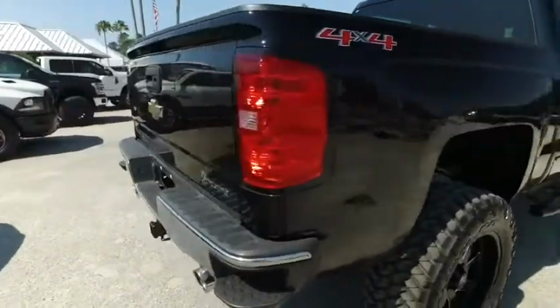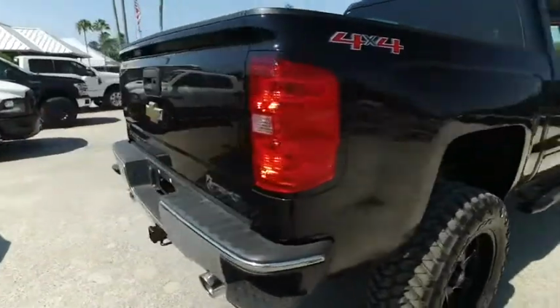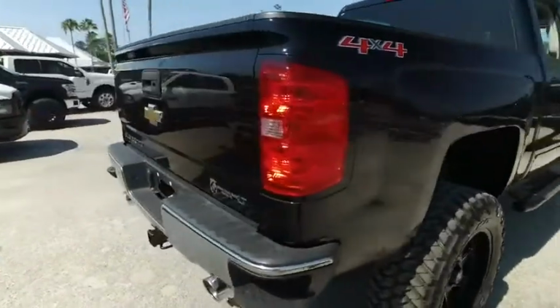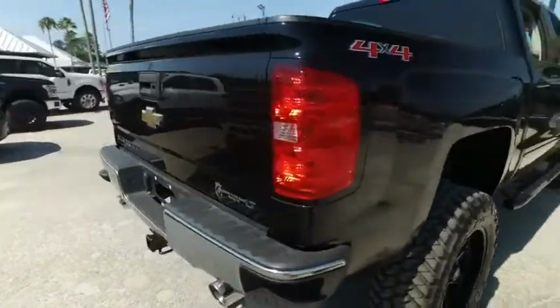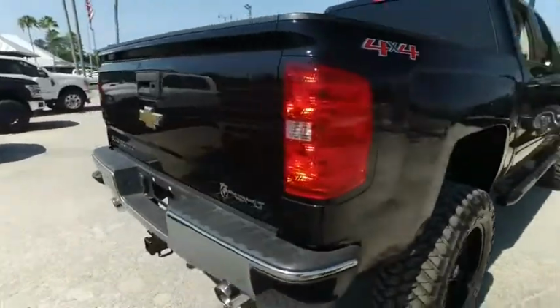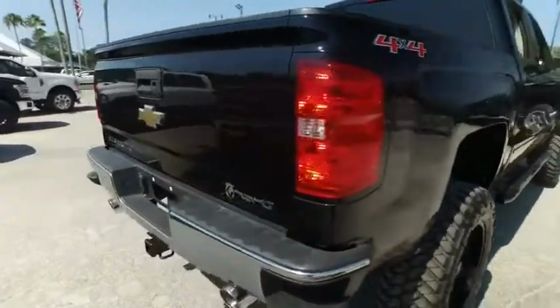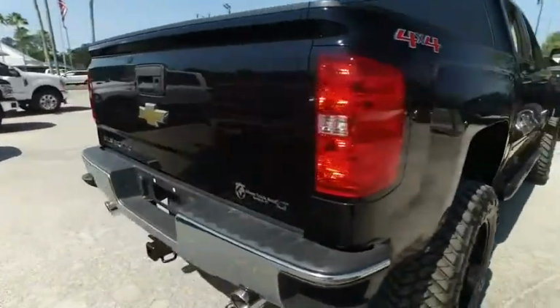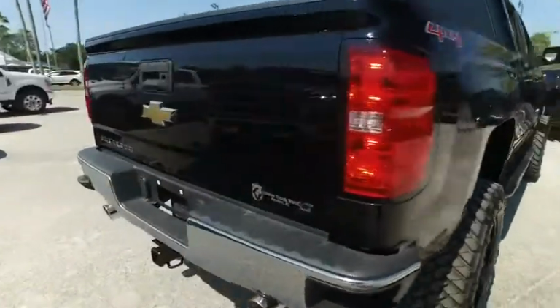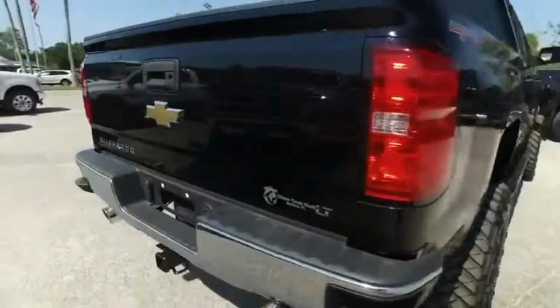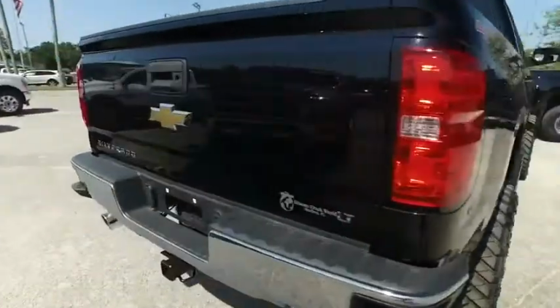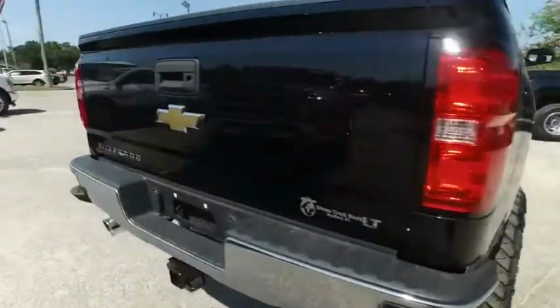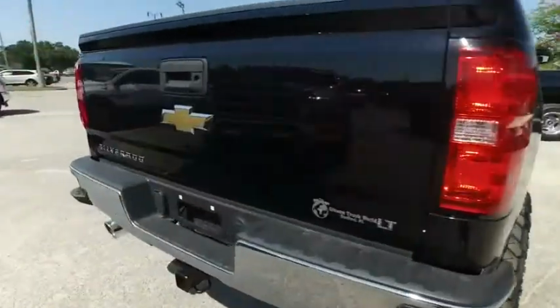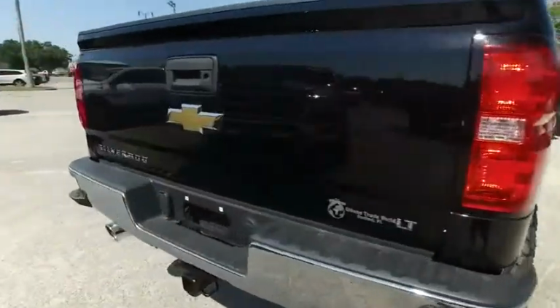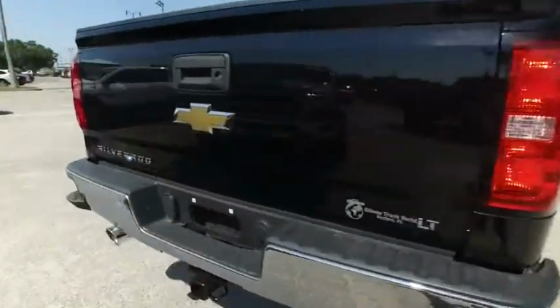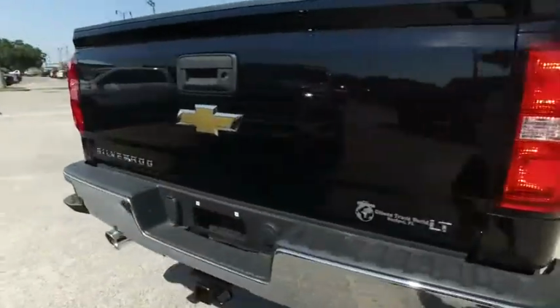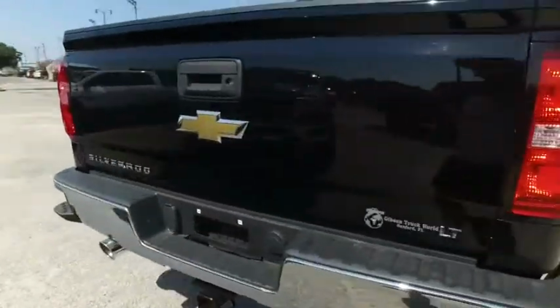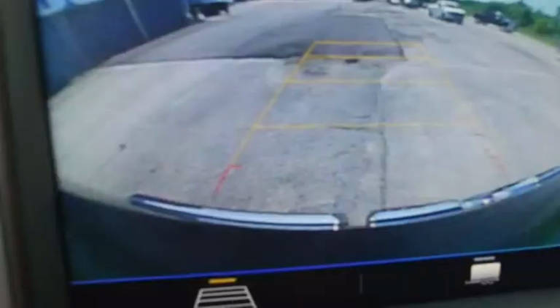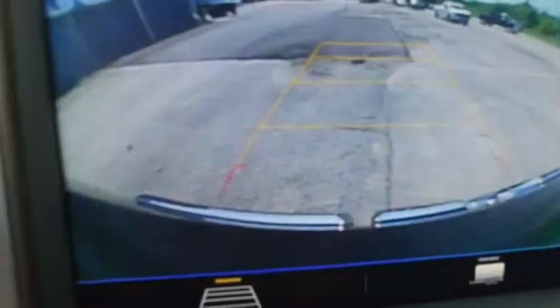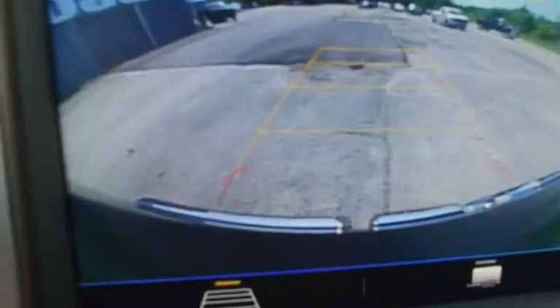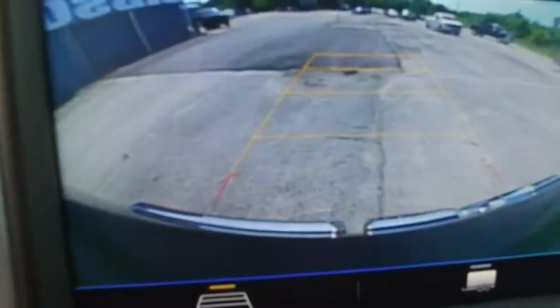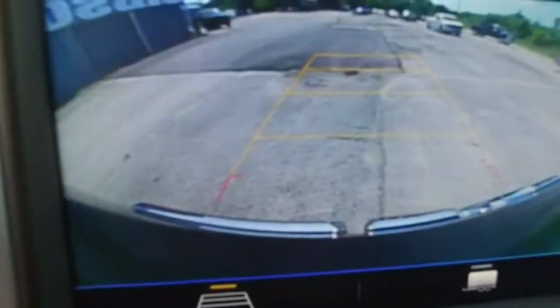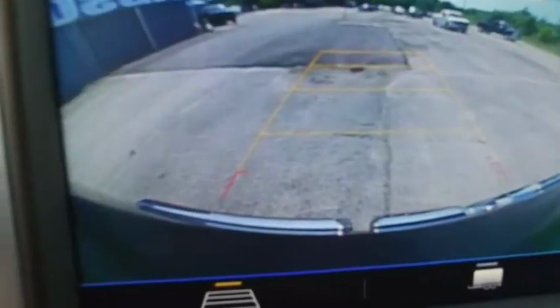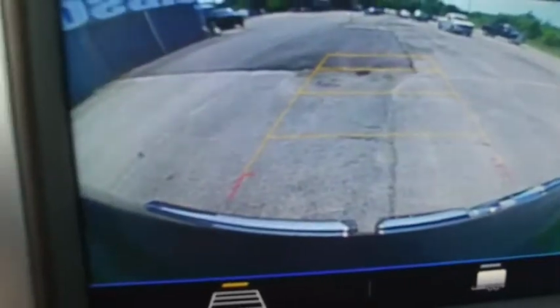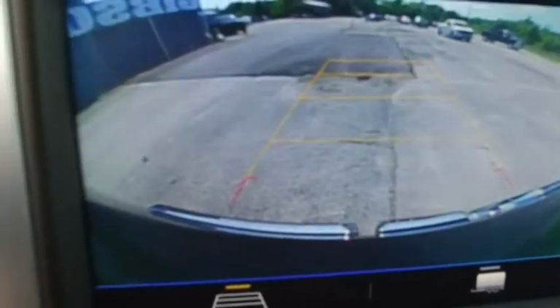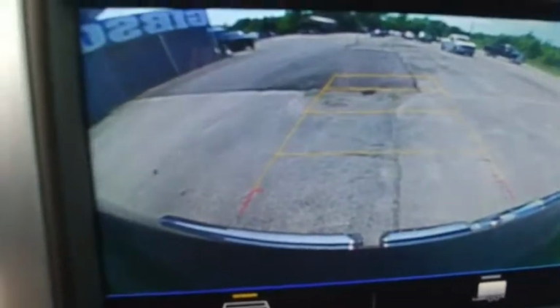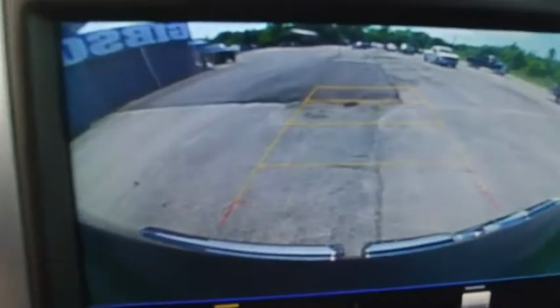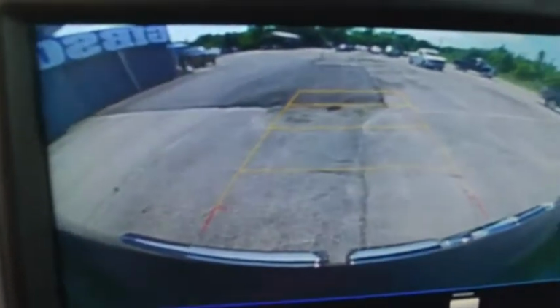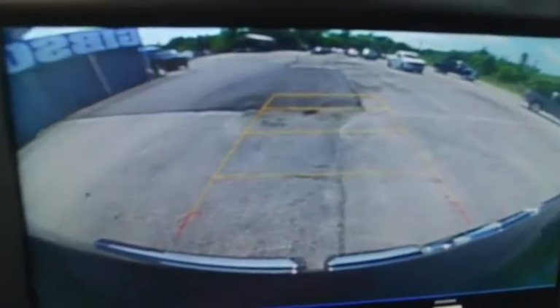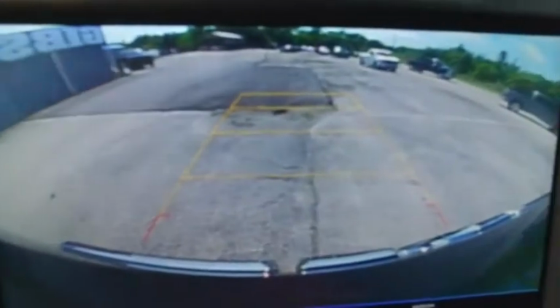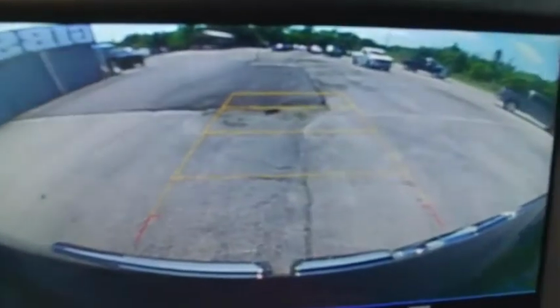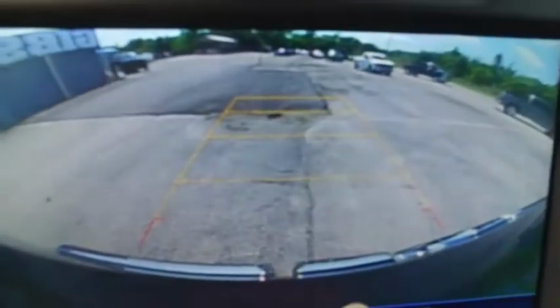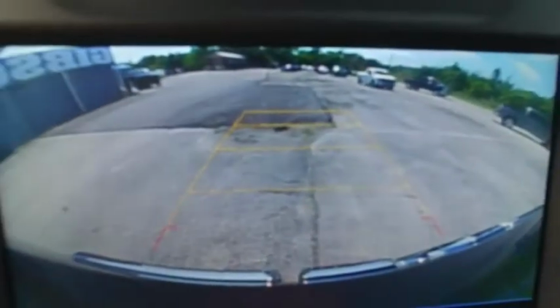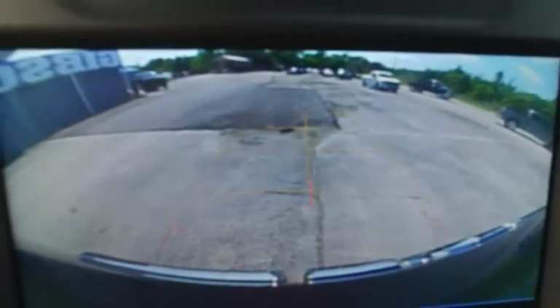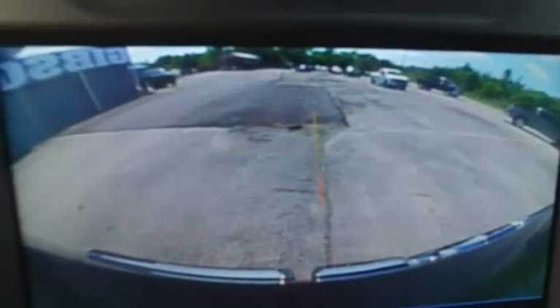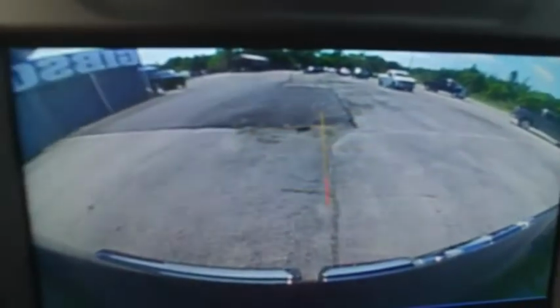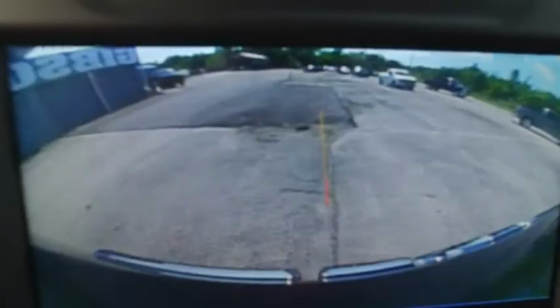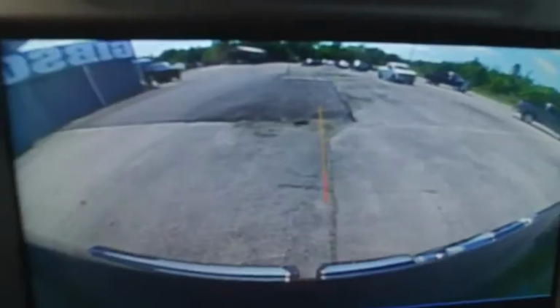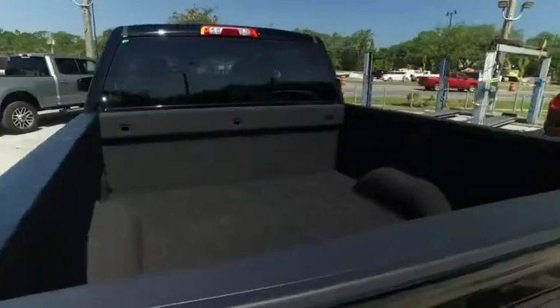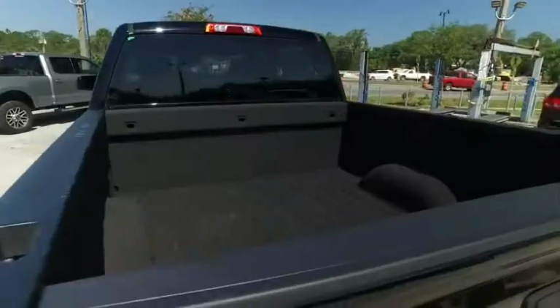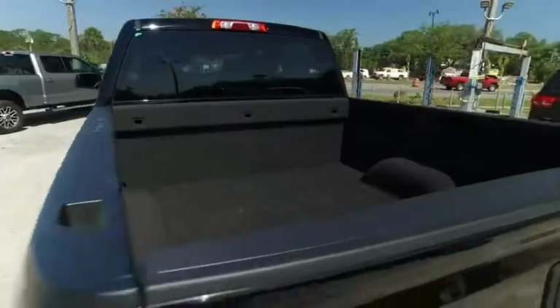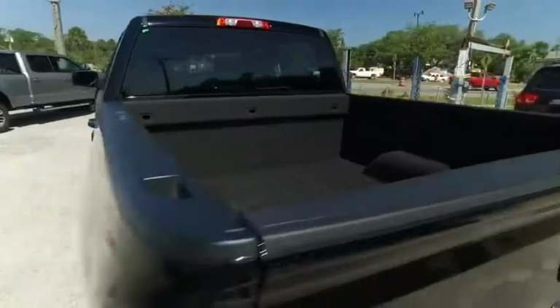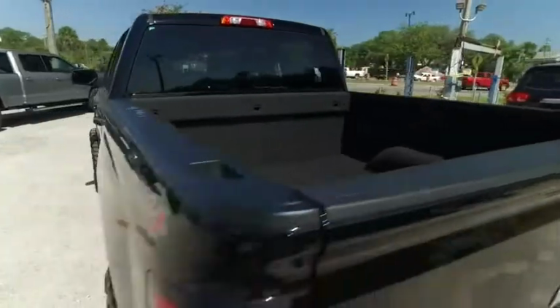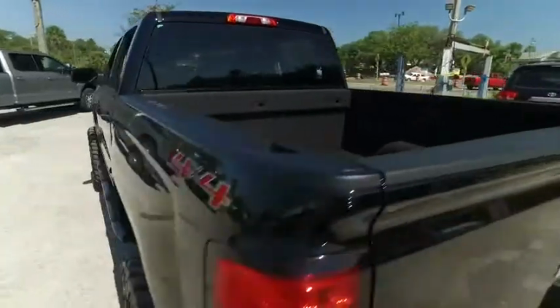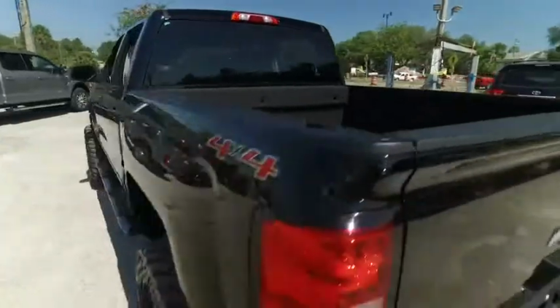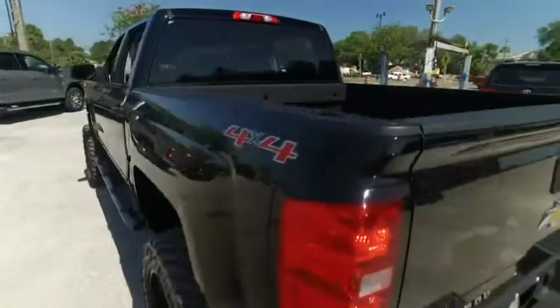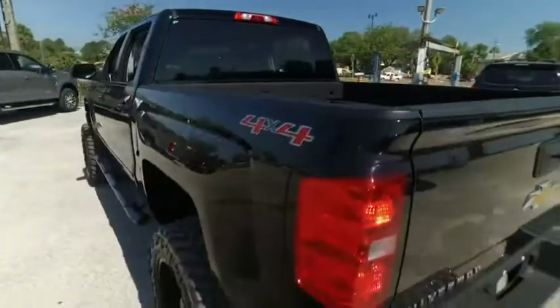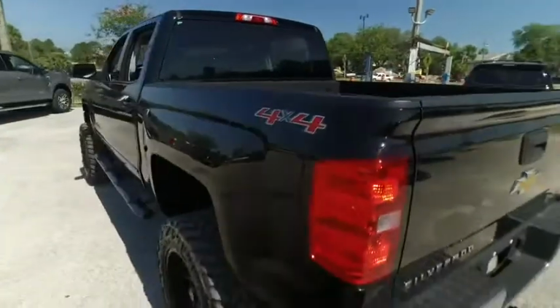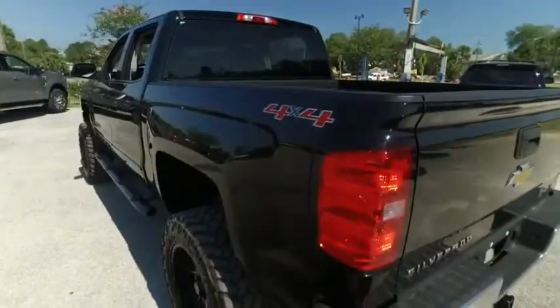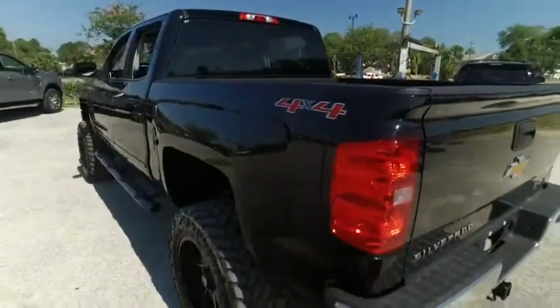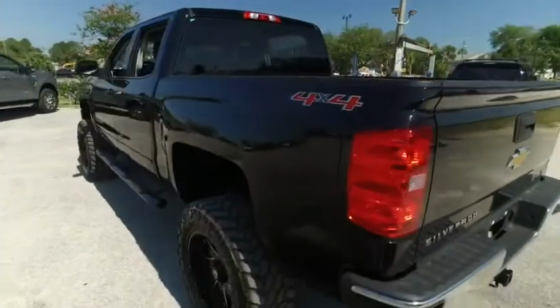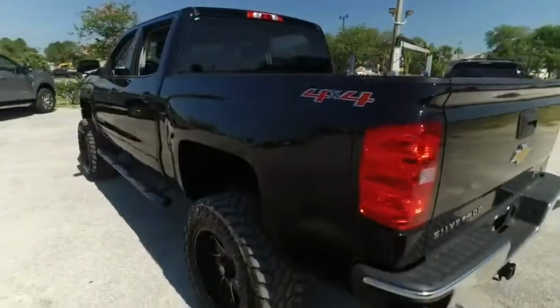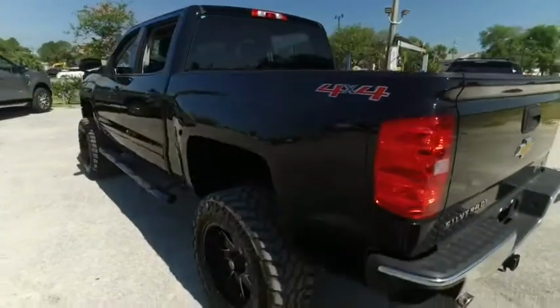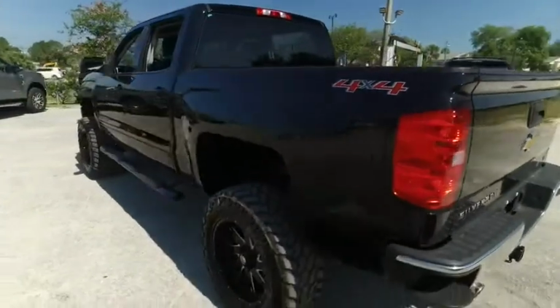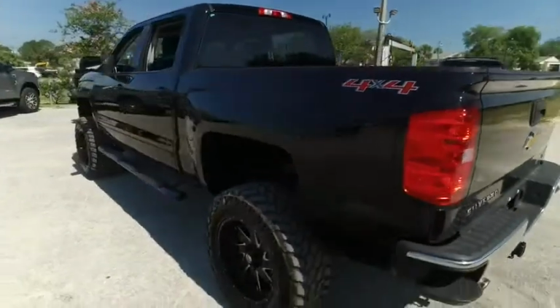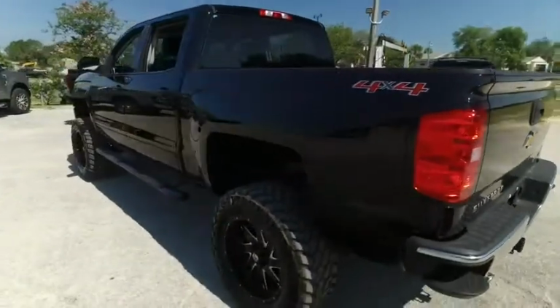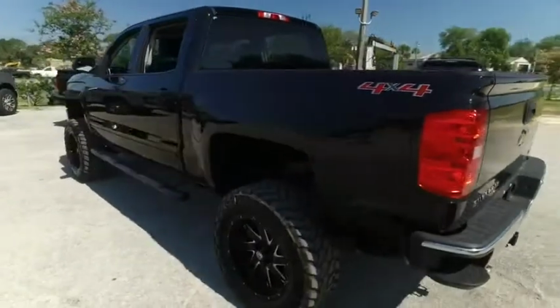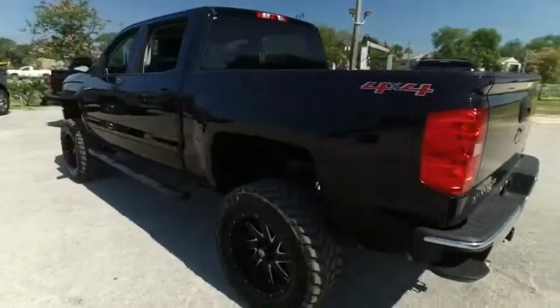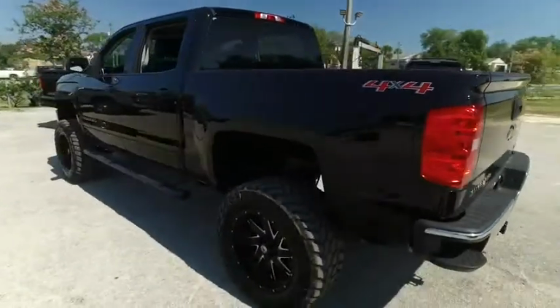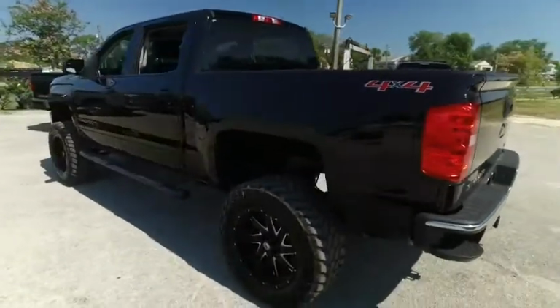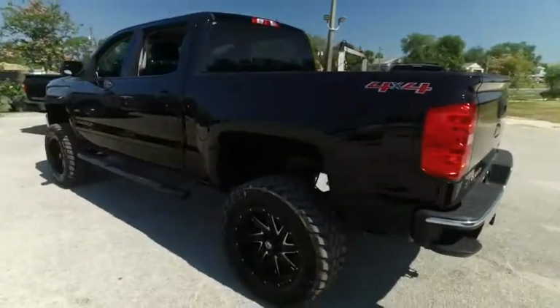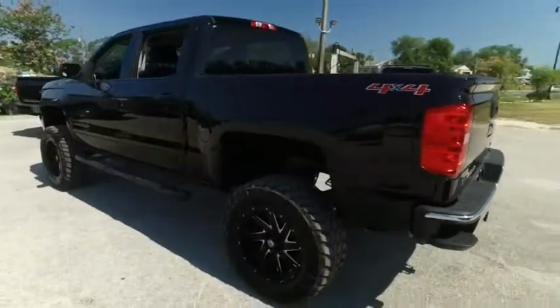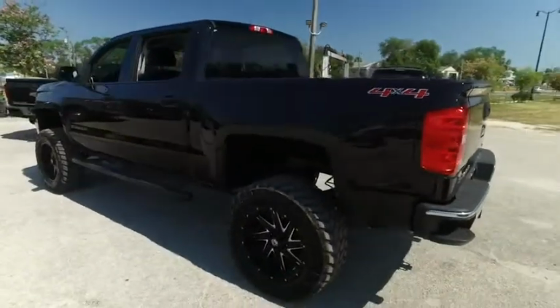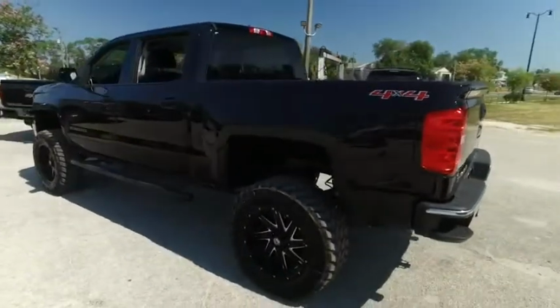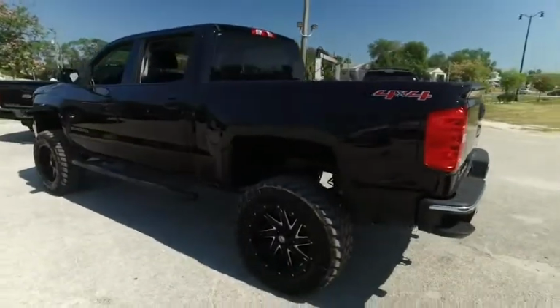We got that dual exhaust, tow package, backup camera, spray-on bed liner. Give us a call — this beautiful beast will not last long.